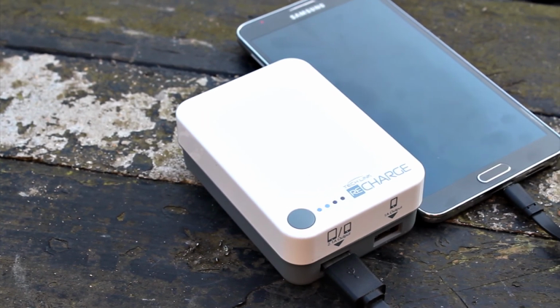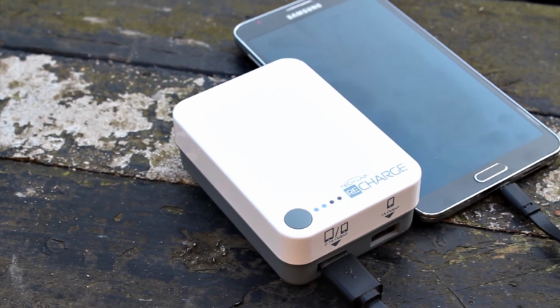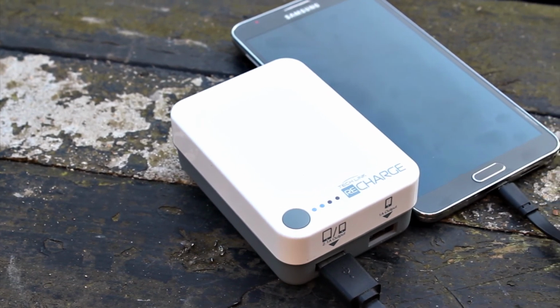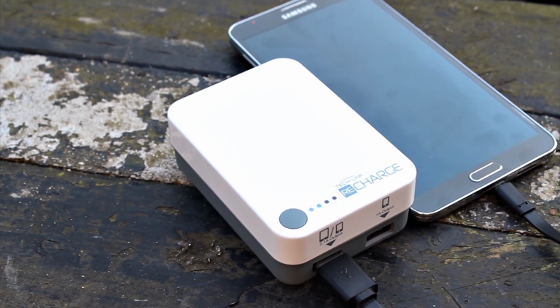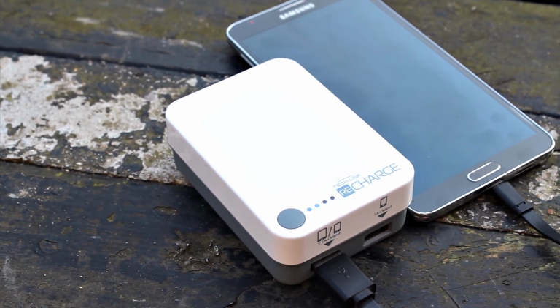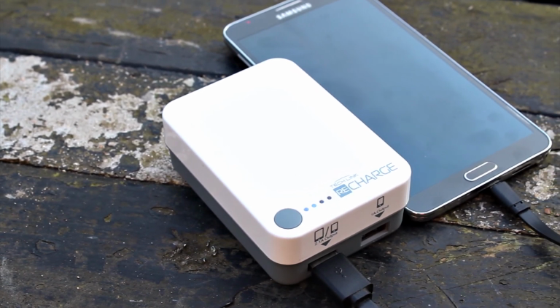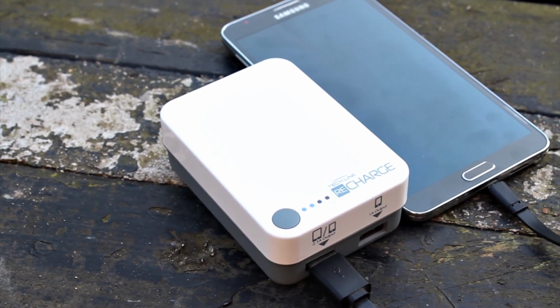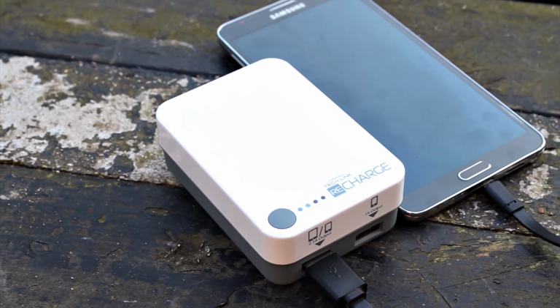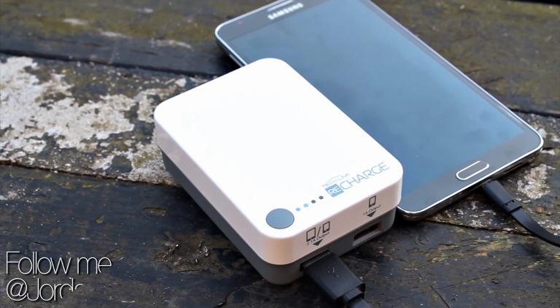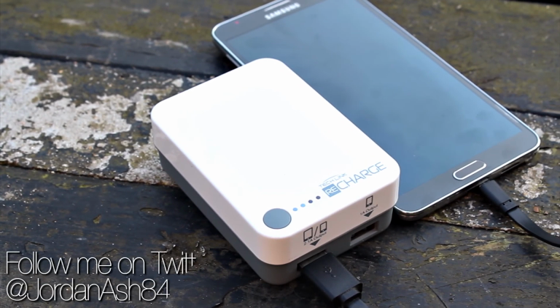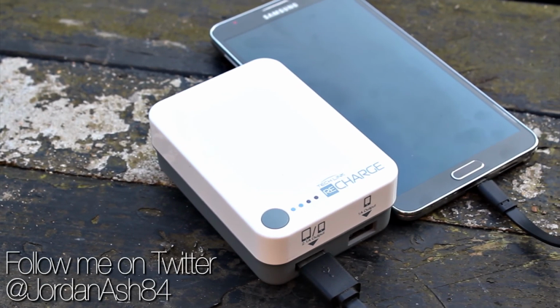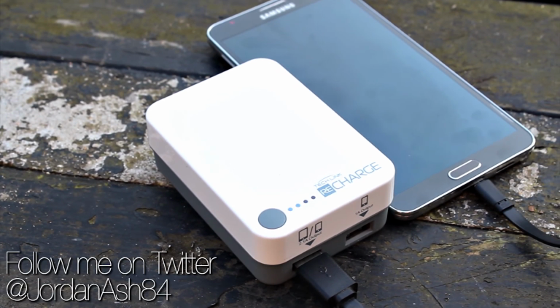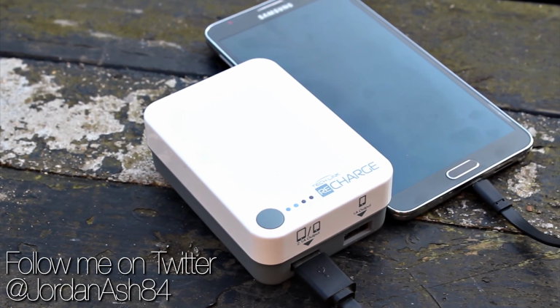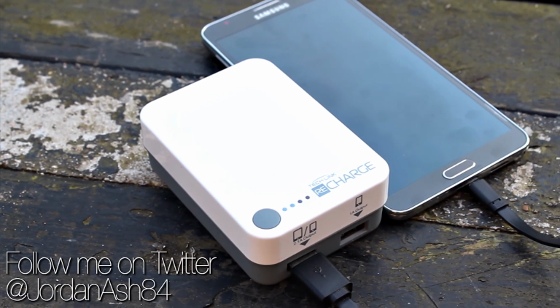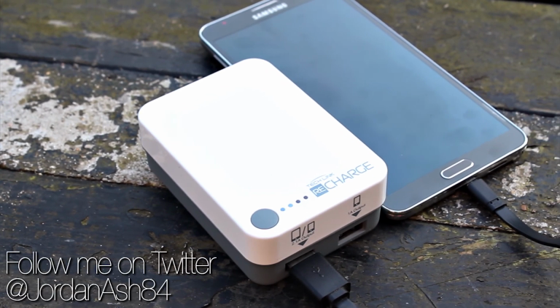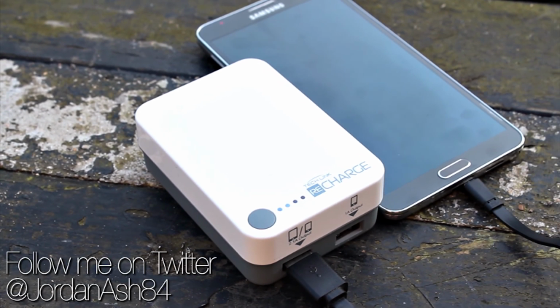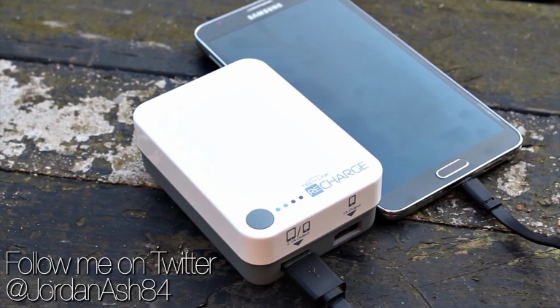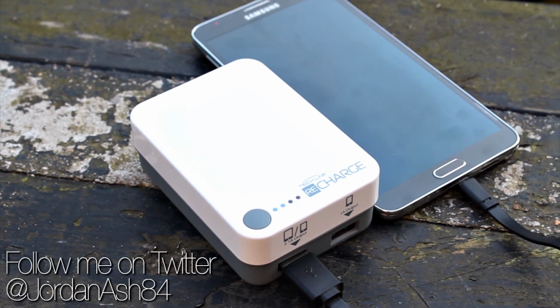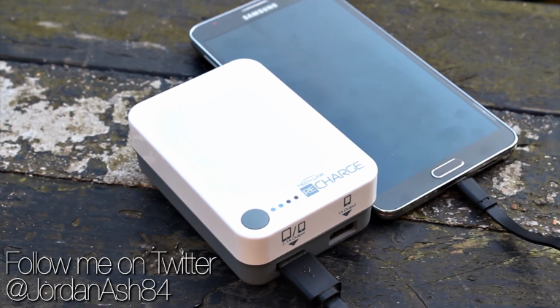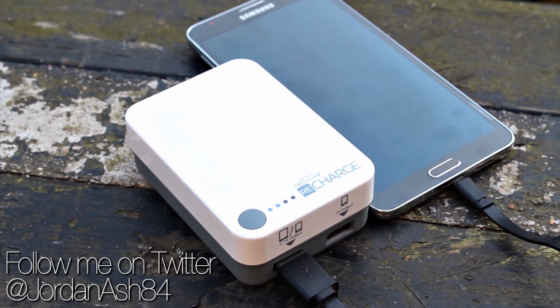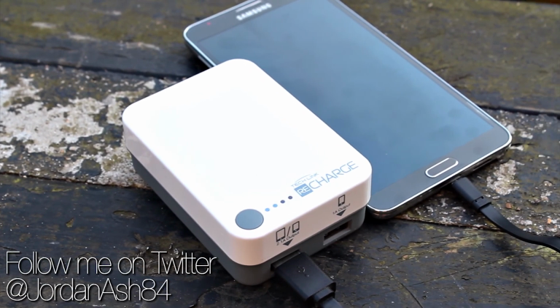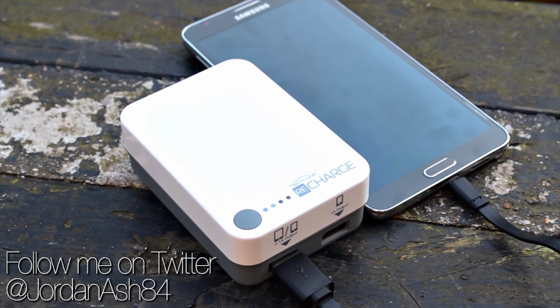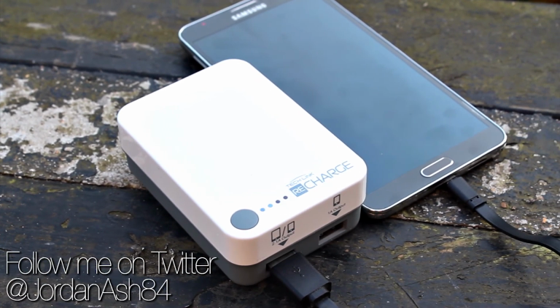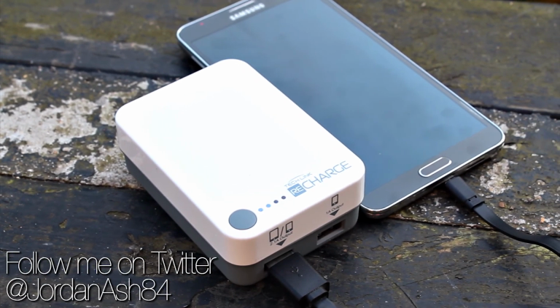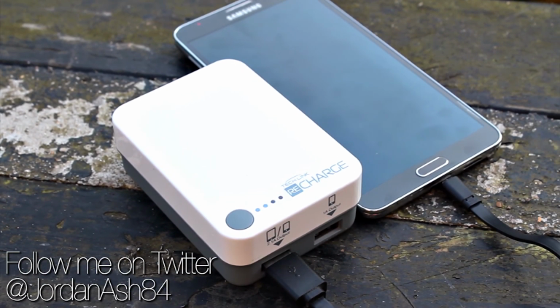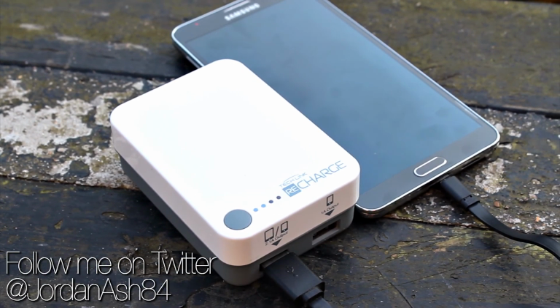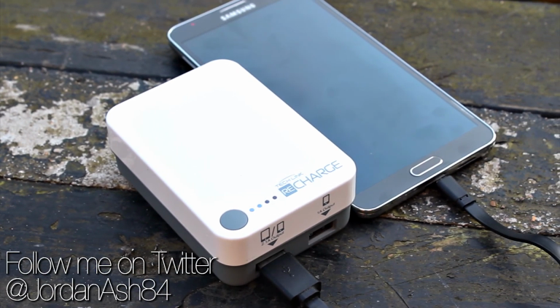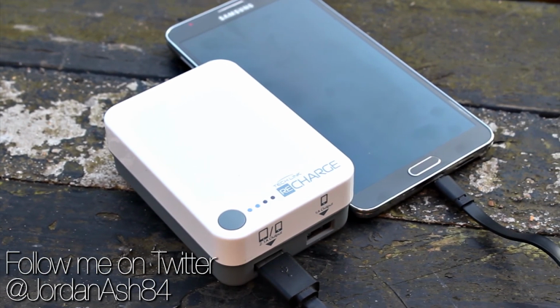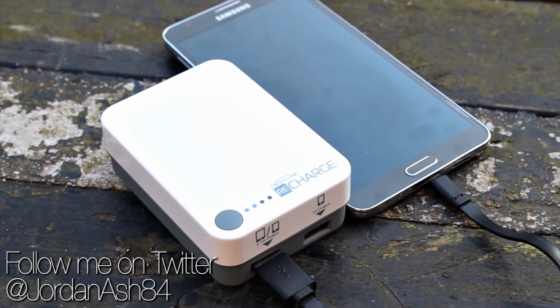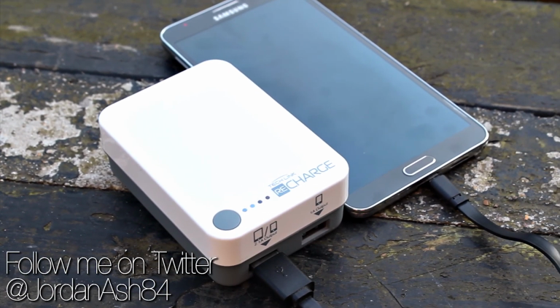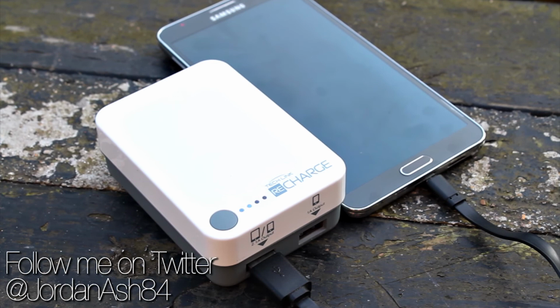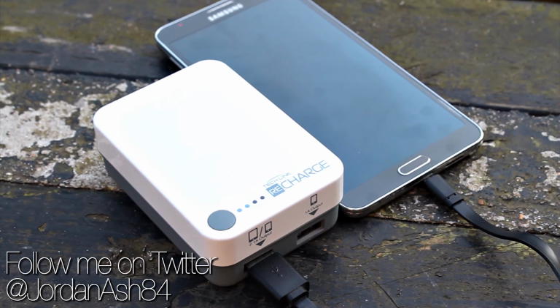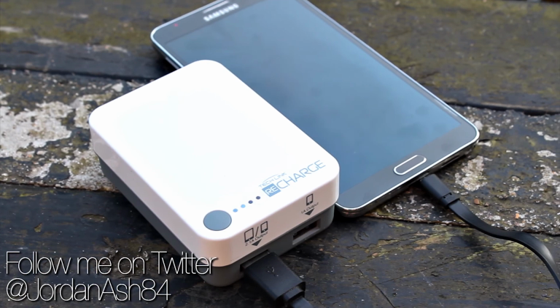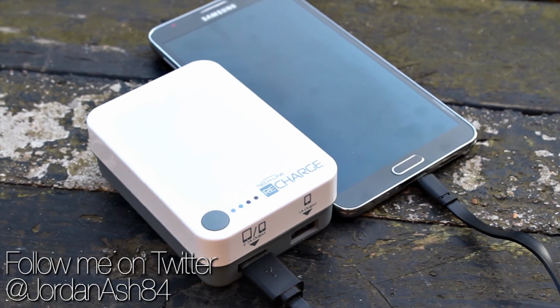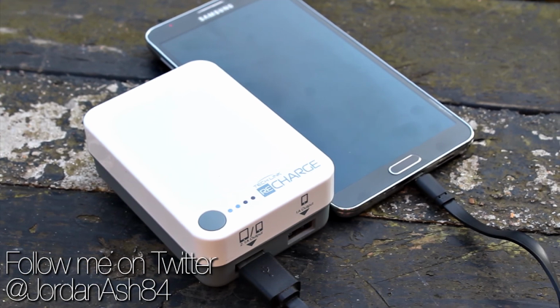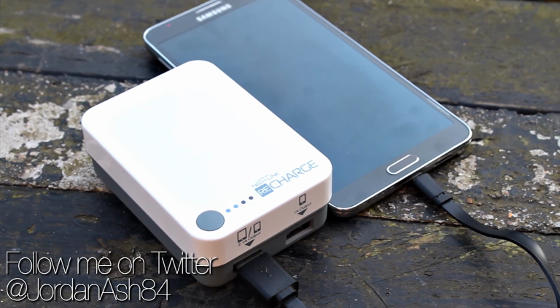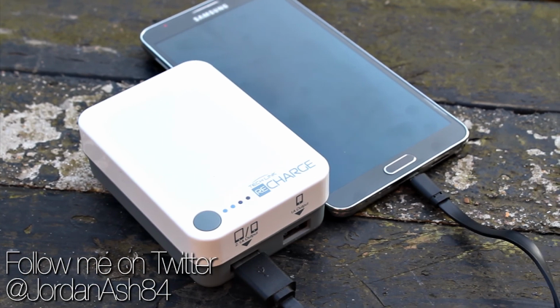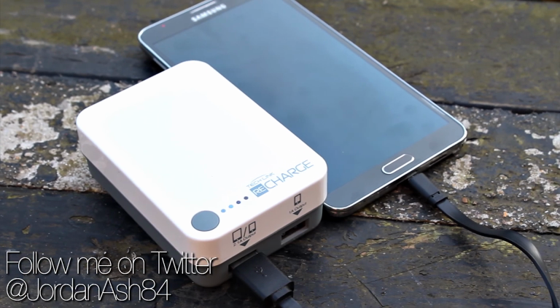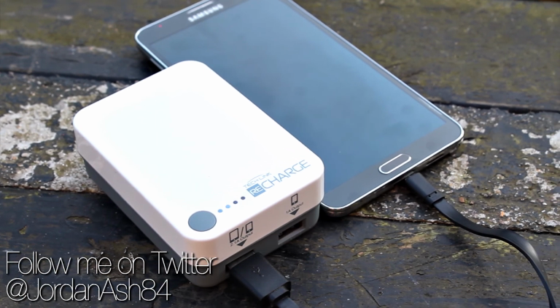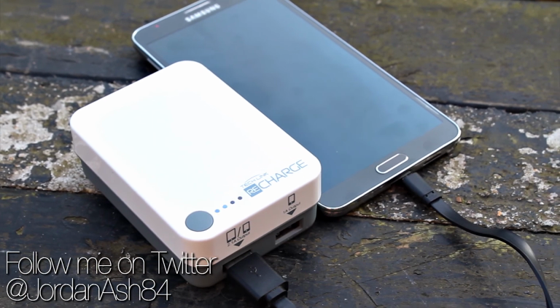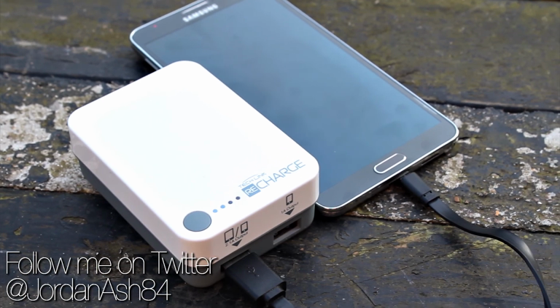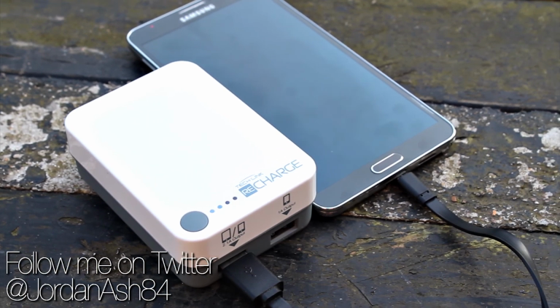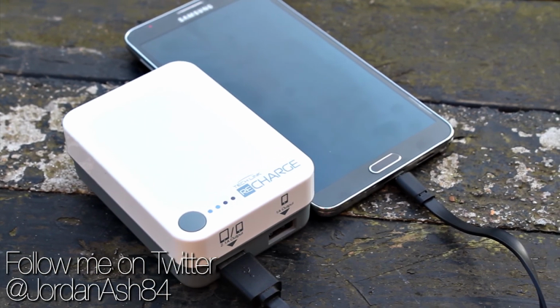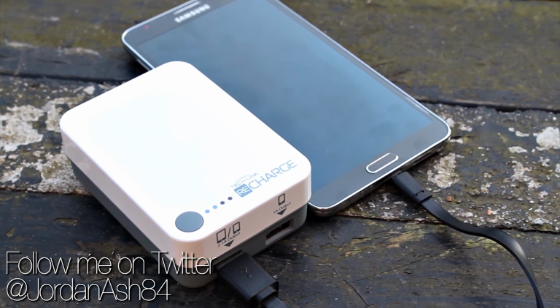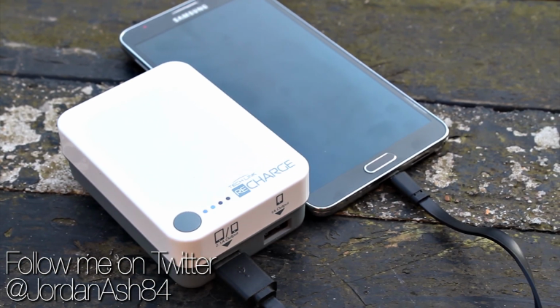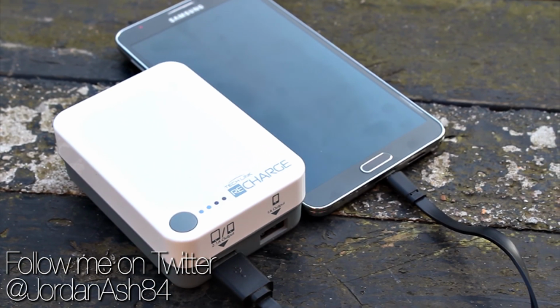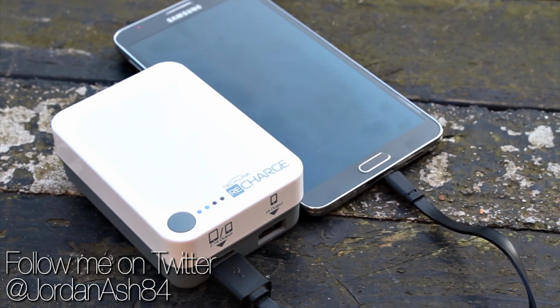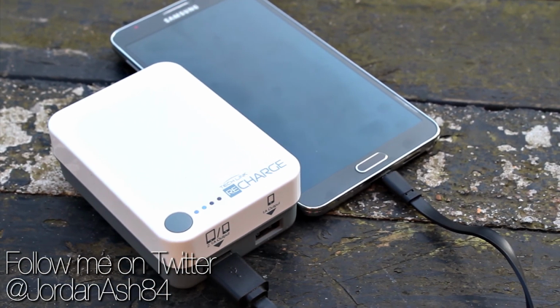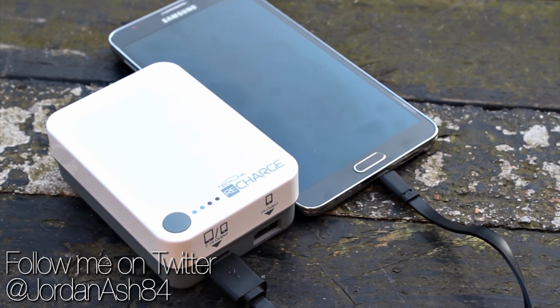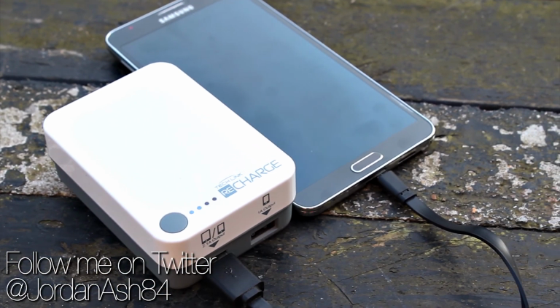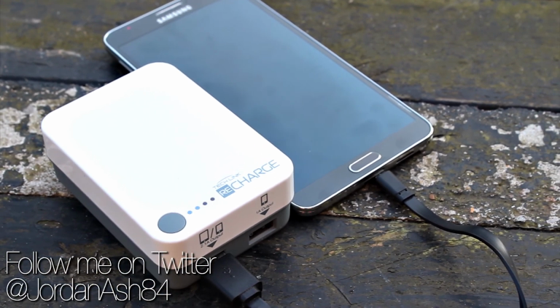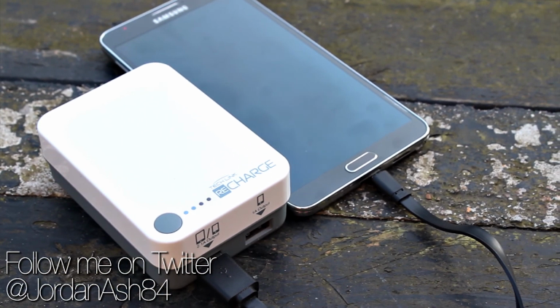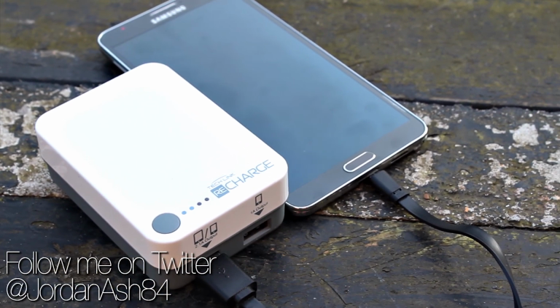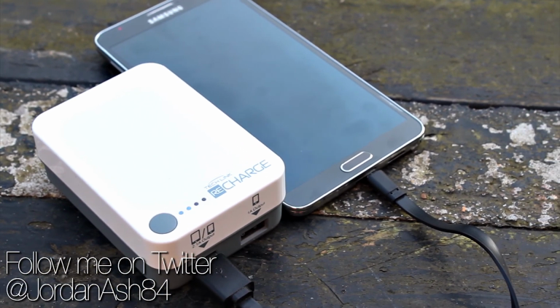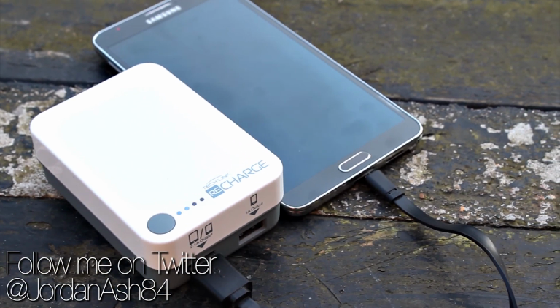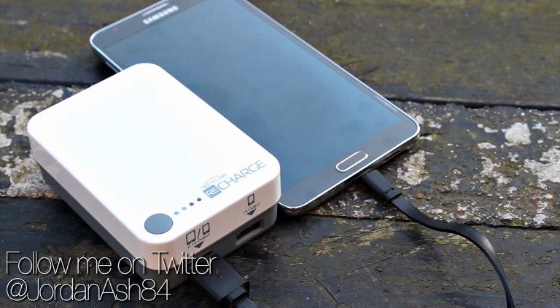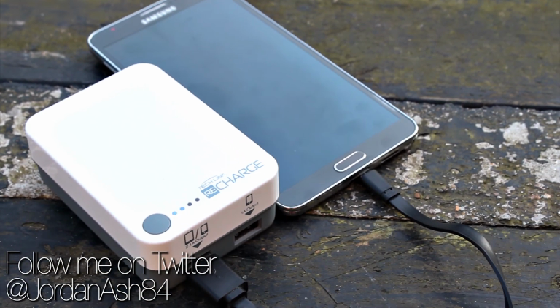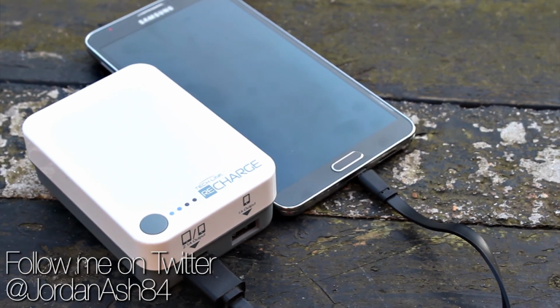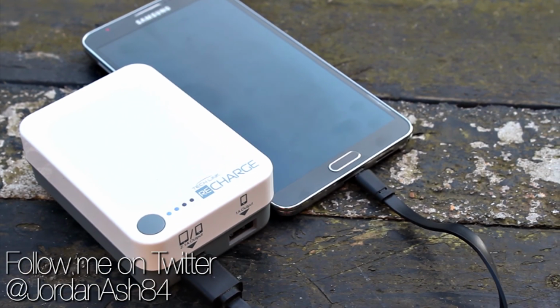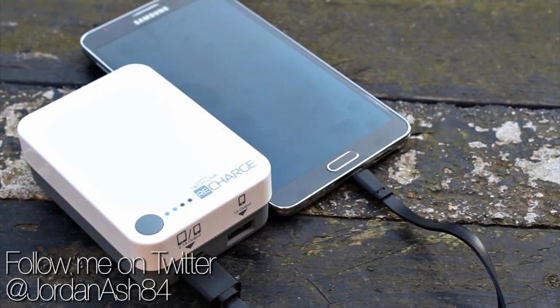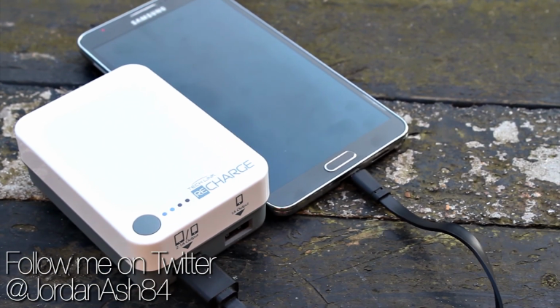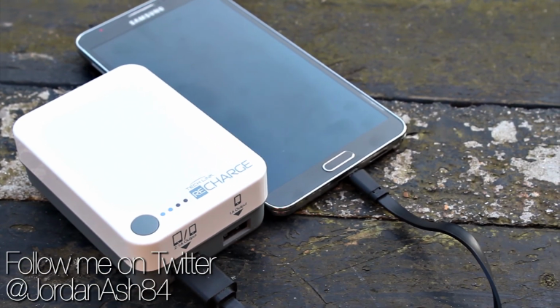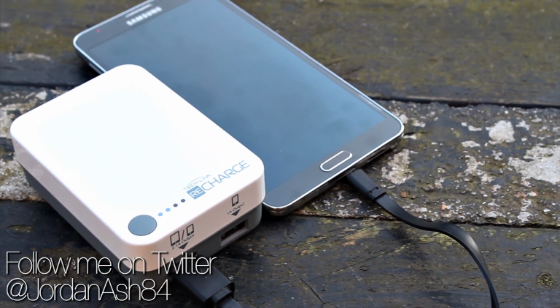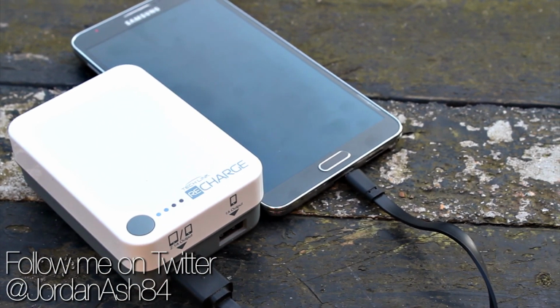If you want to get yourself one of these, all the links are down in the description box below. Thanks to Techlink for sending this out and we'll see you all again next time.